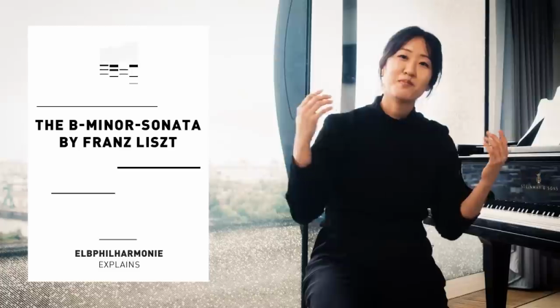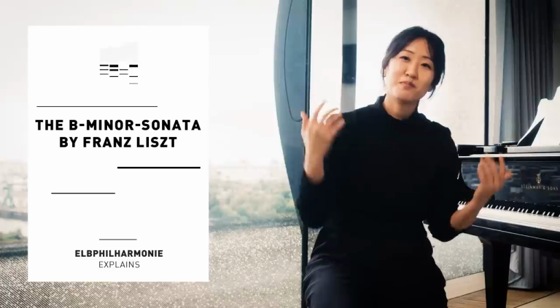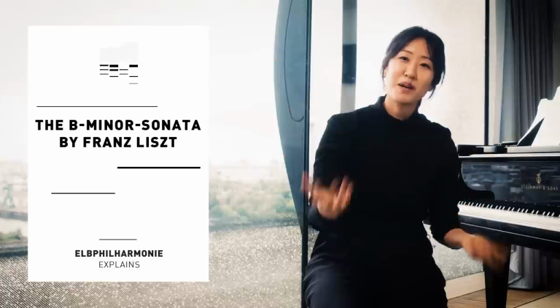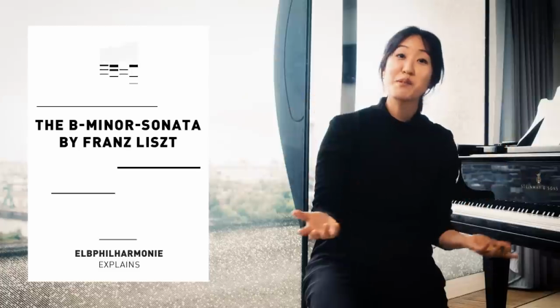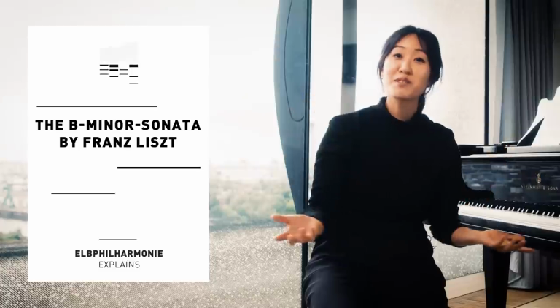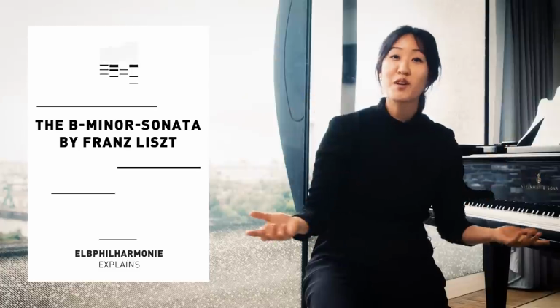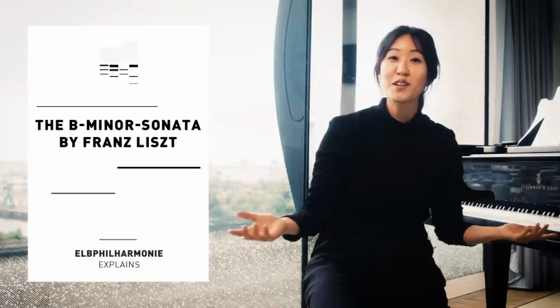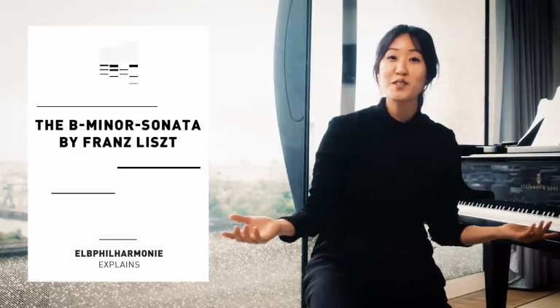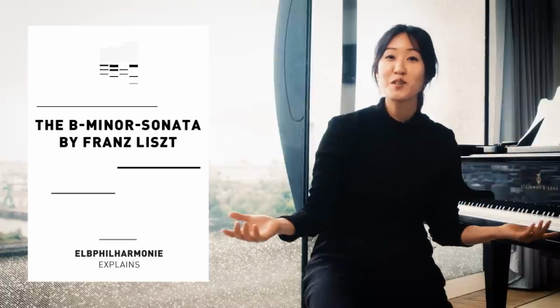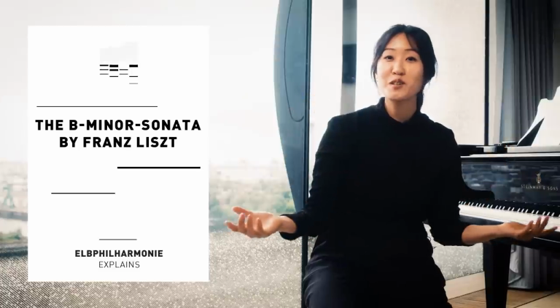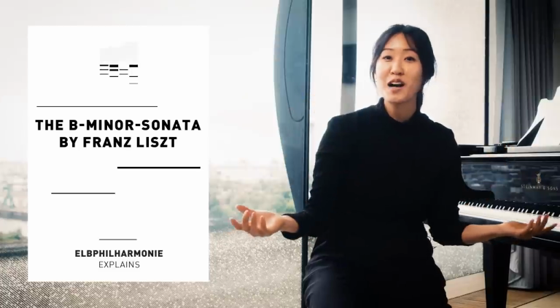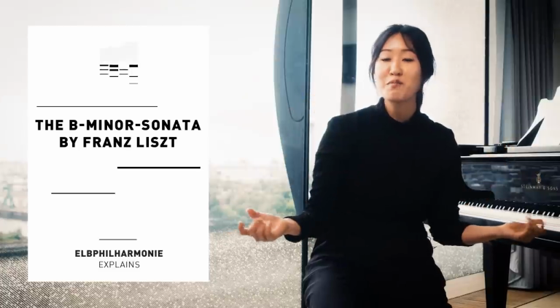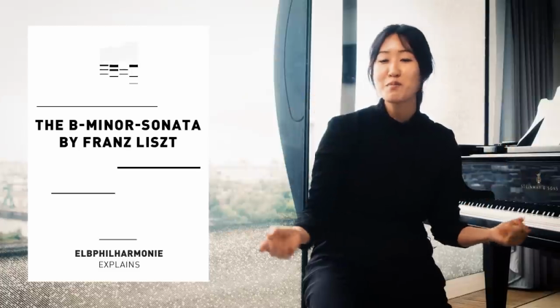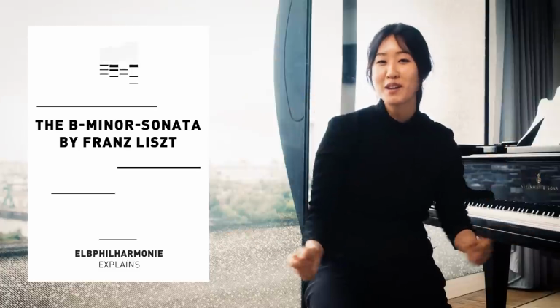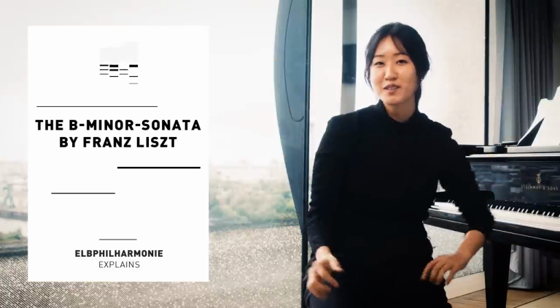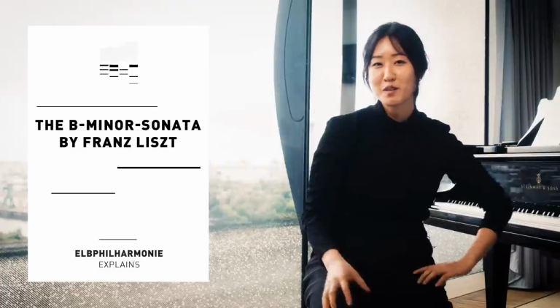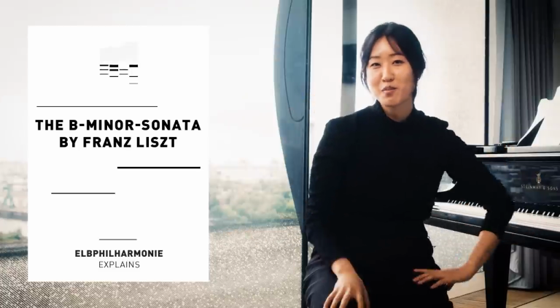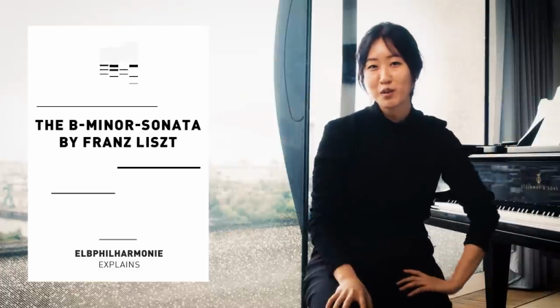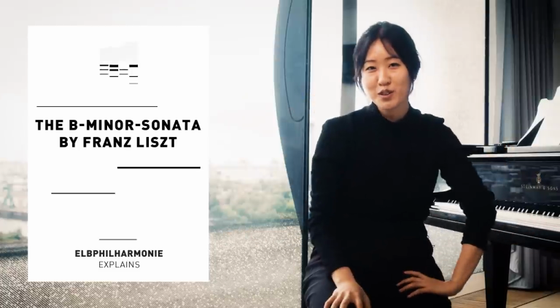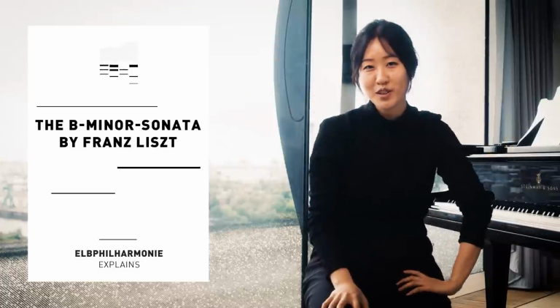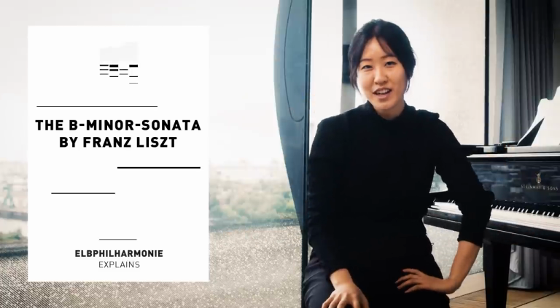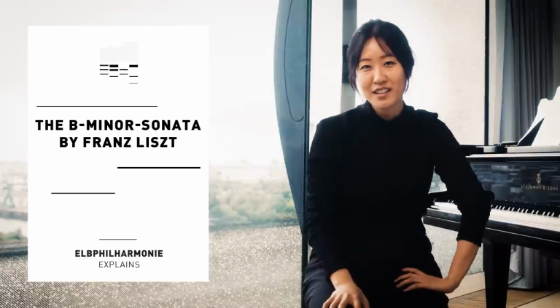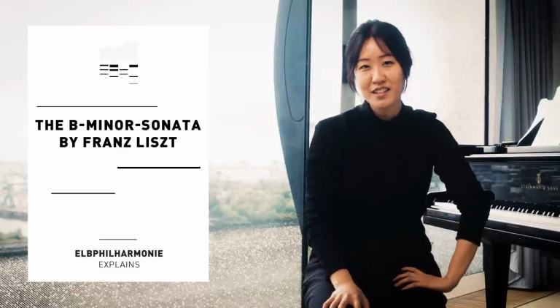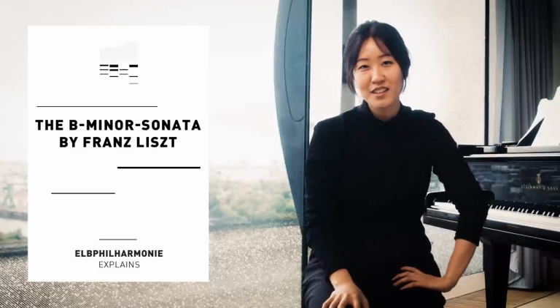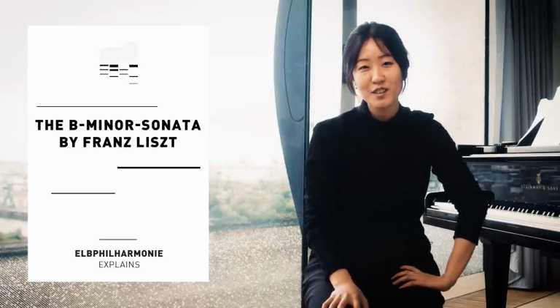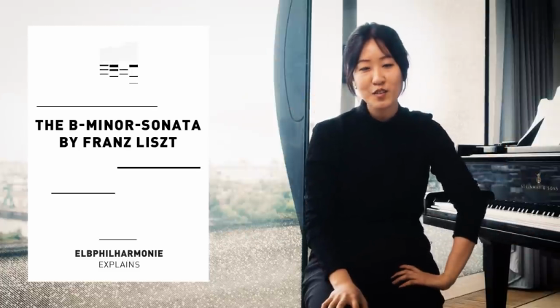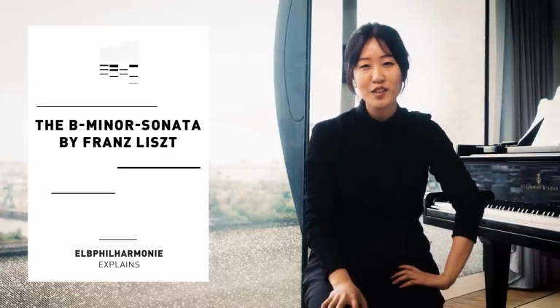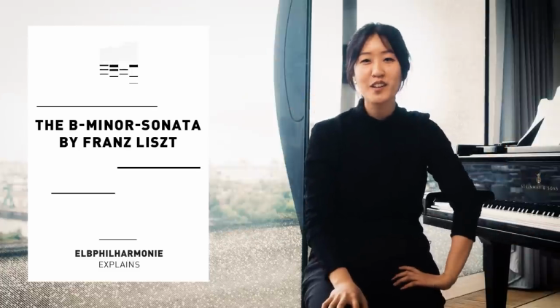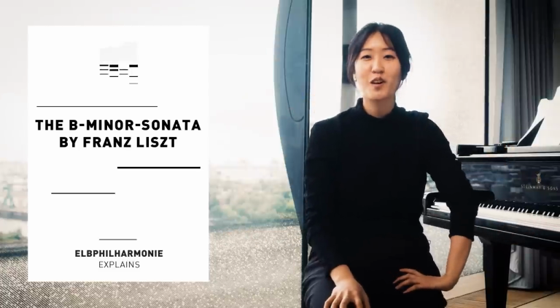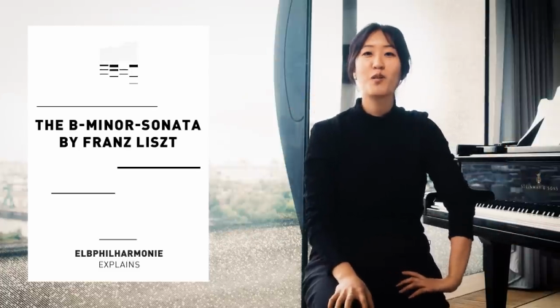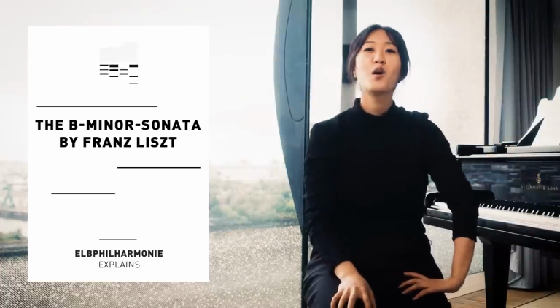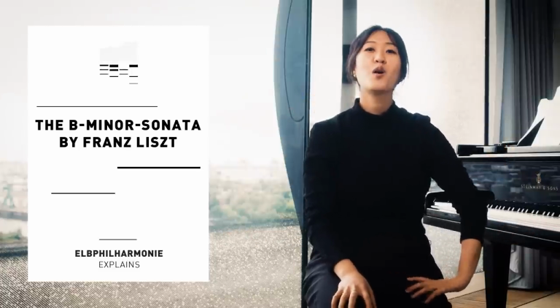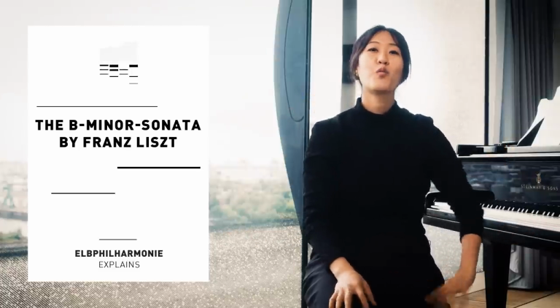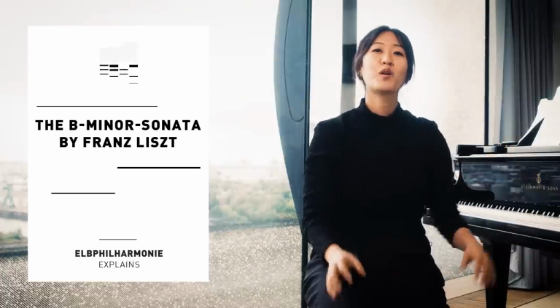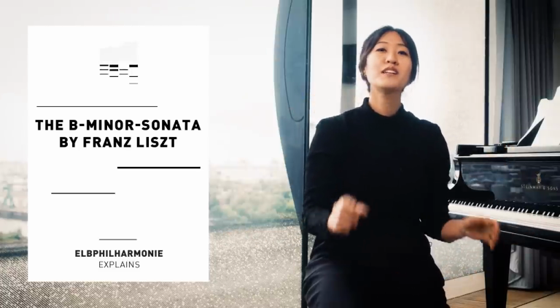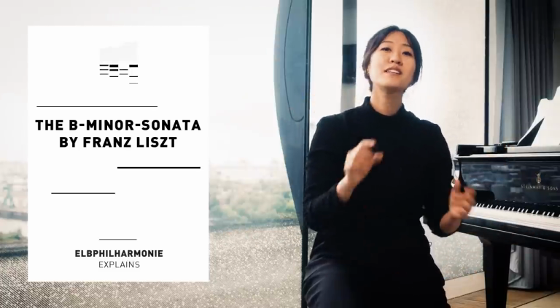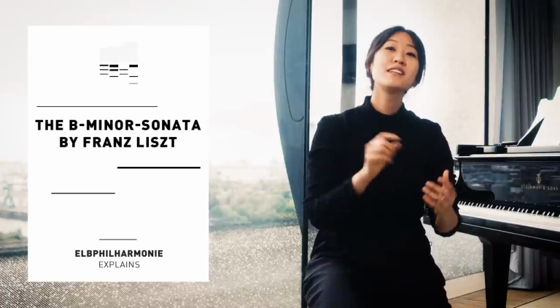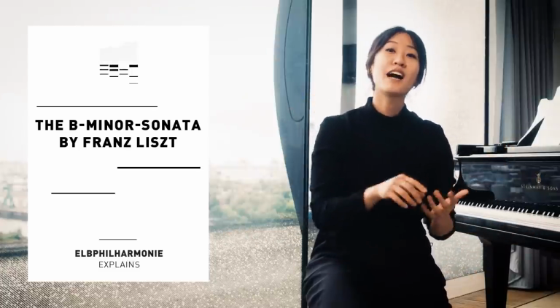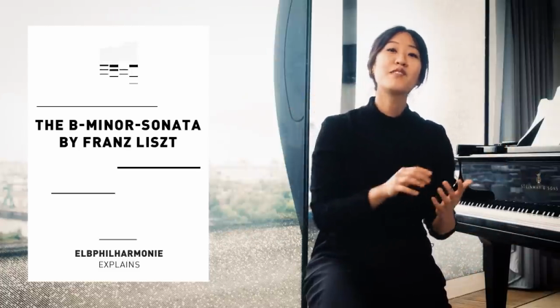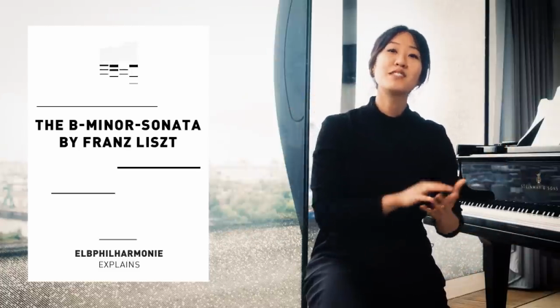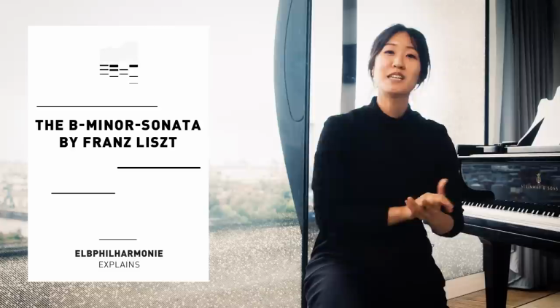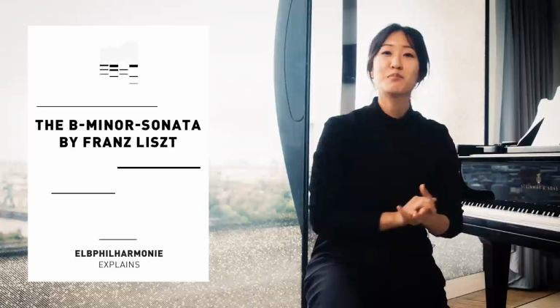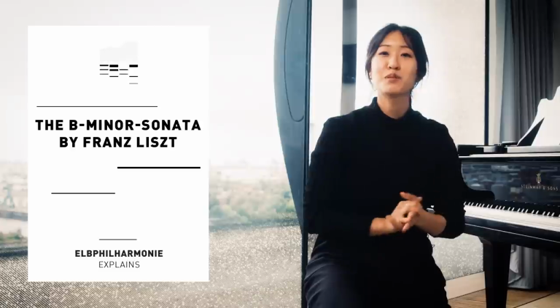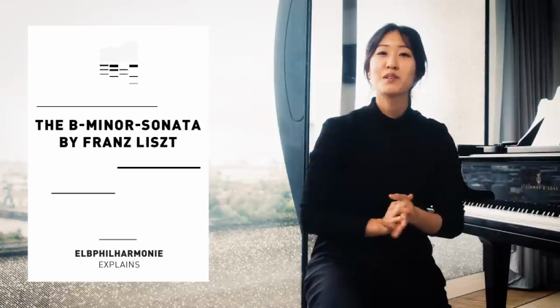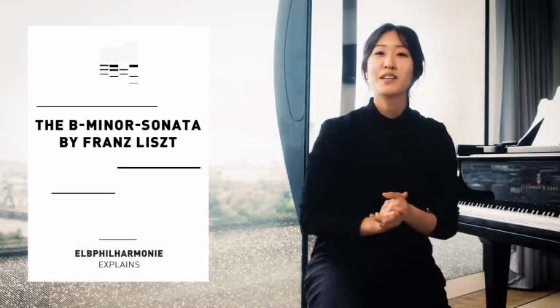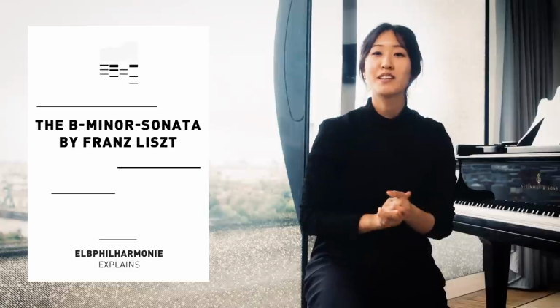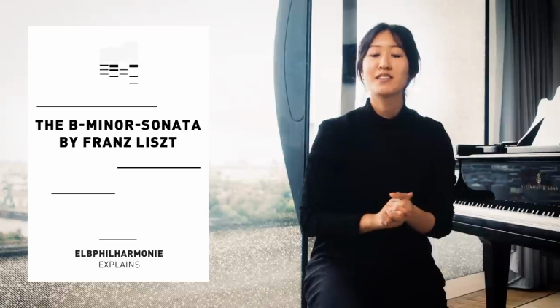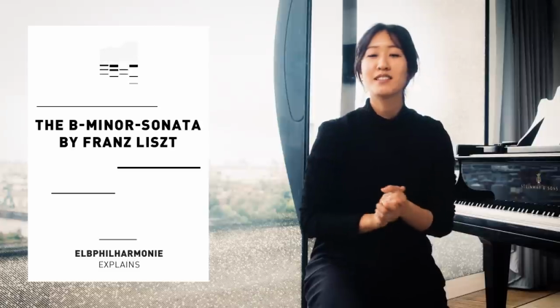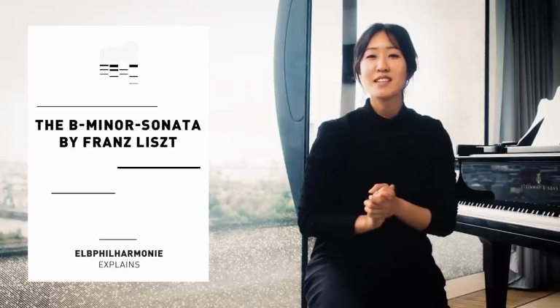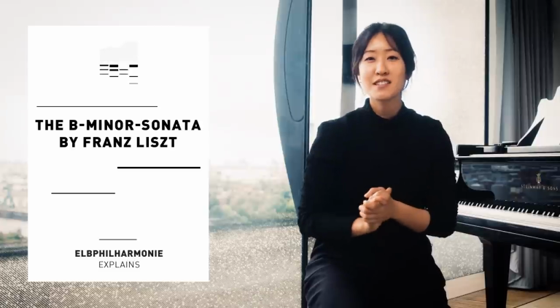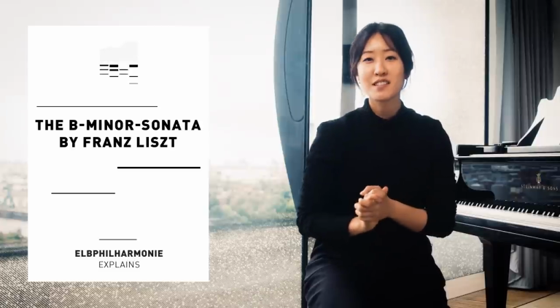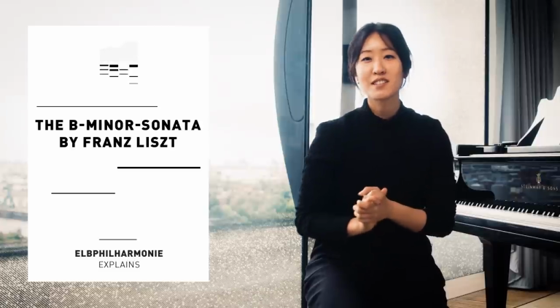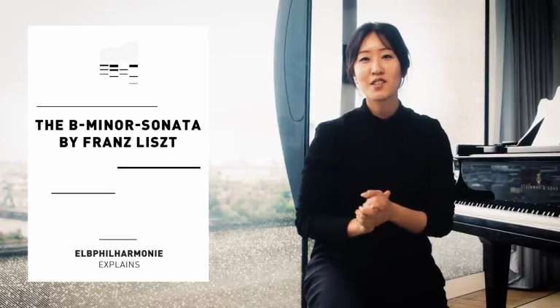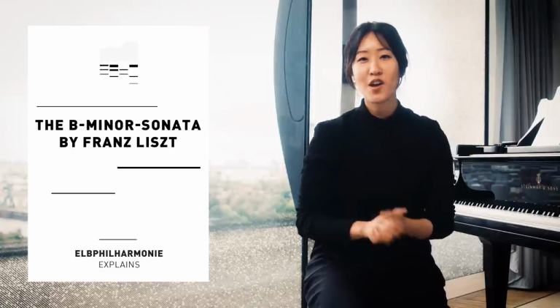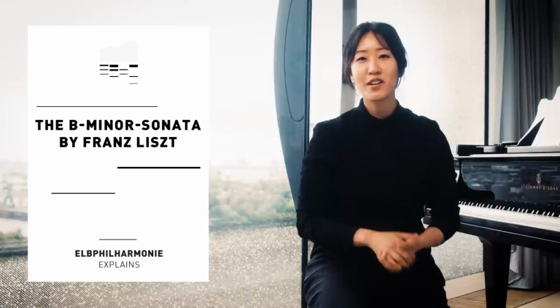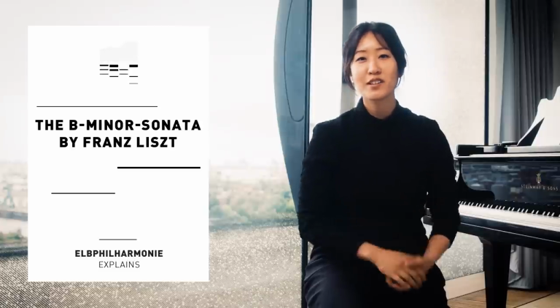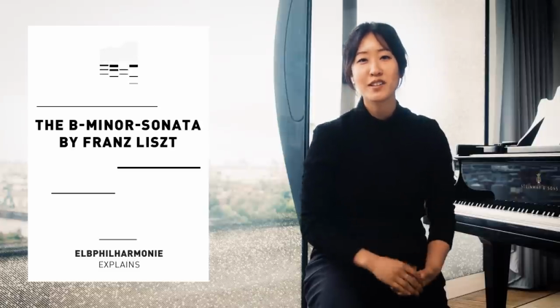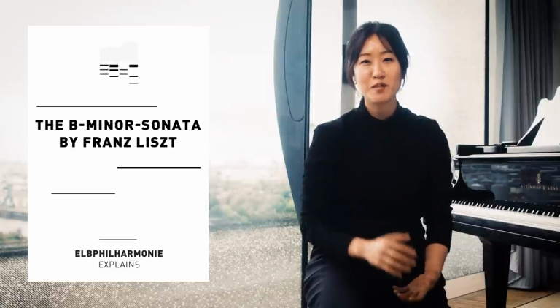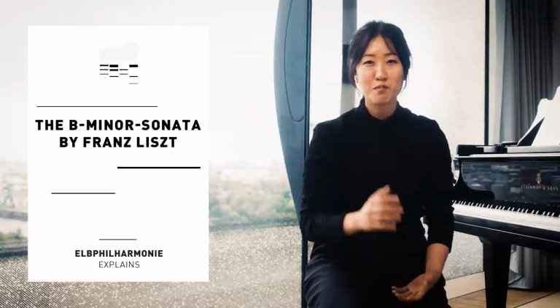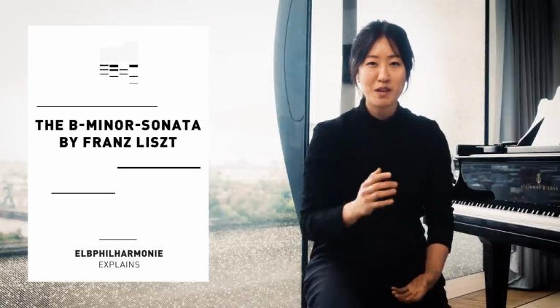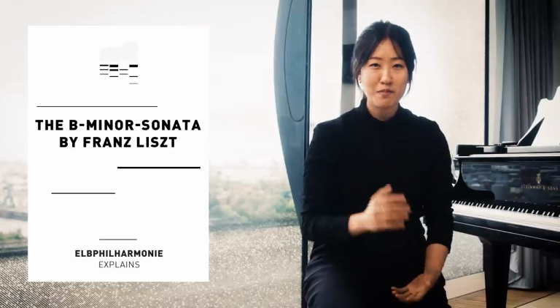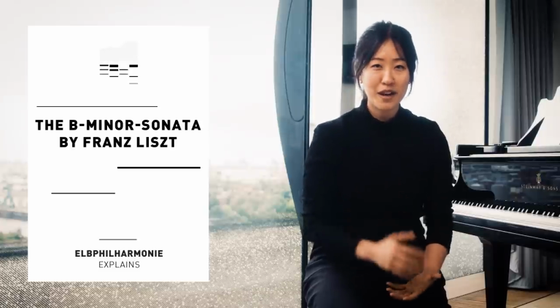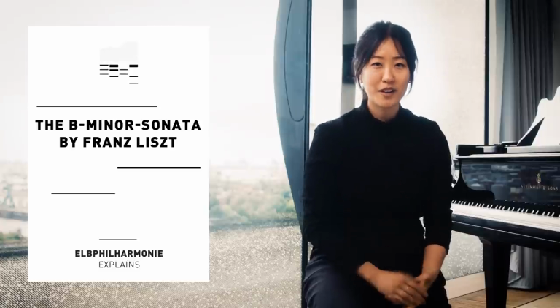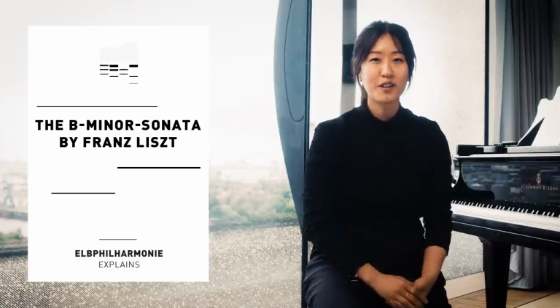My name is Nari Sol. I'm a pianist and composer, and in this video we're going to dive deep into Liszt's Sonata in B minor.